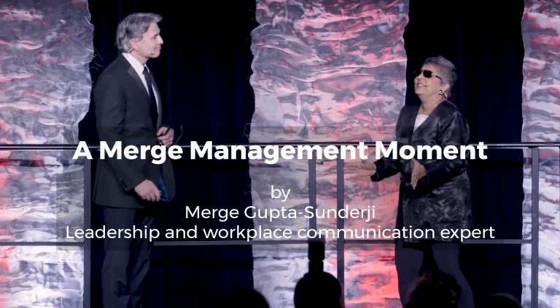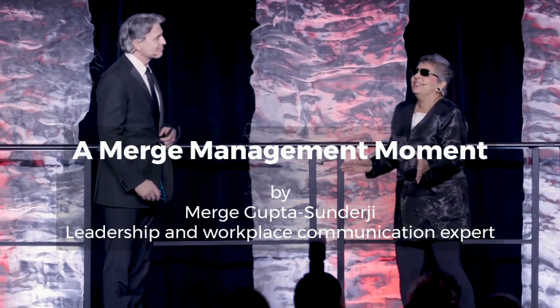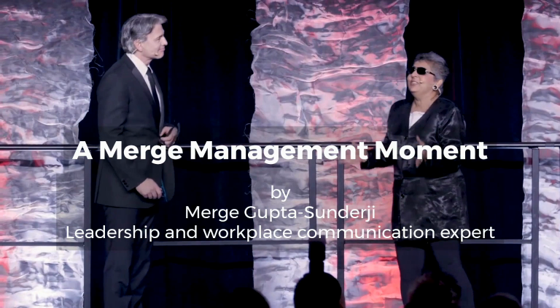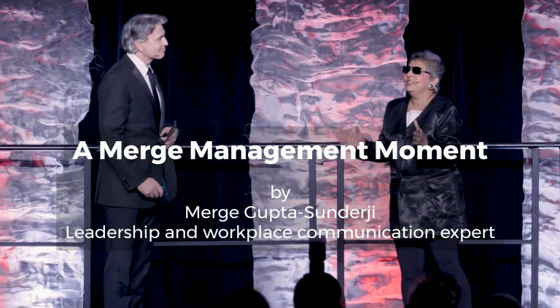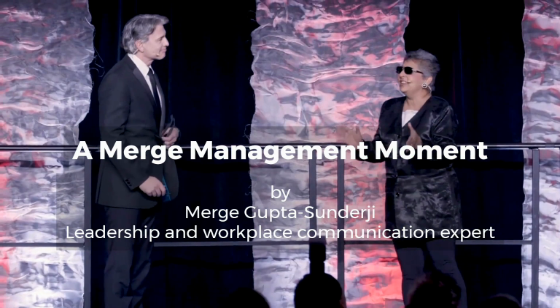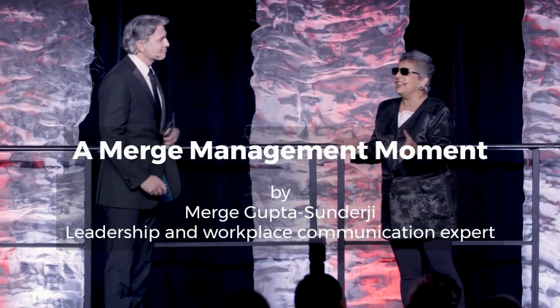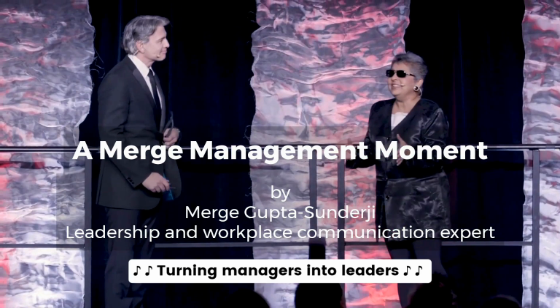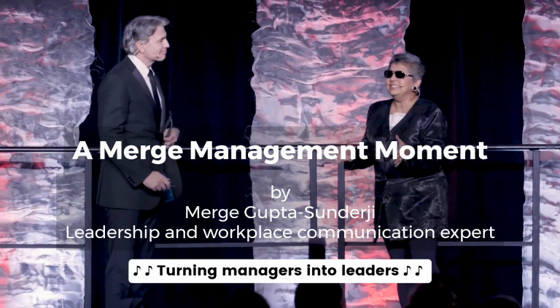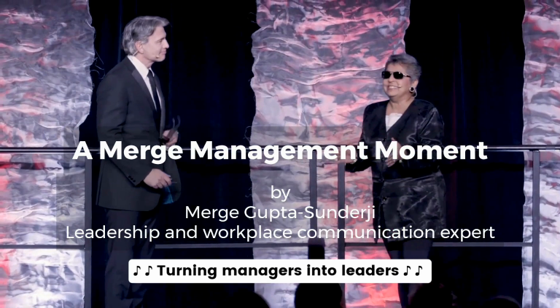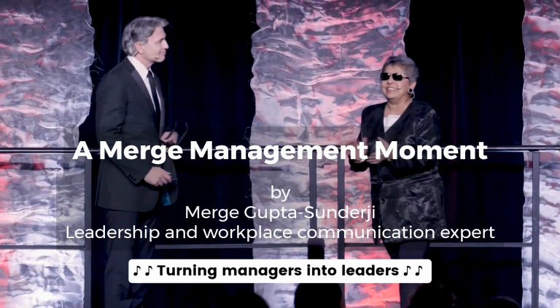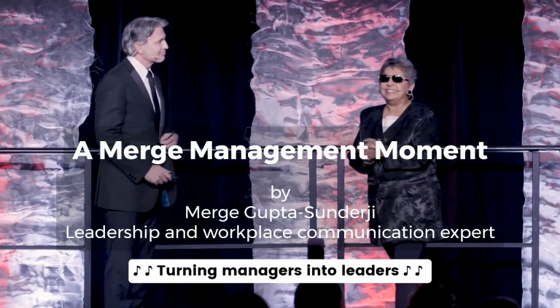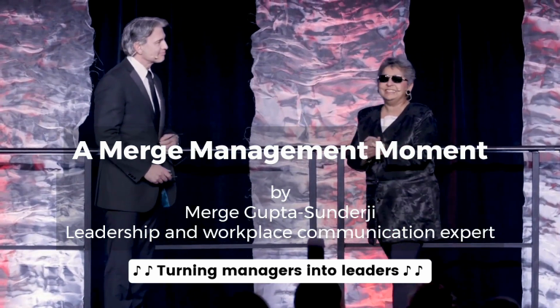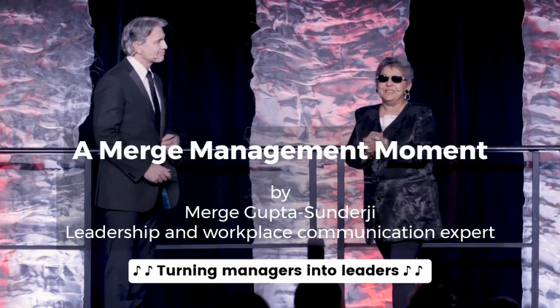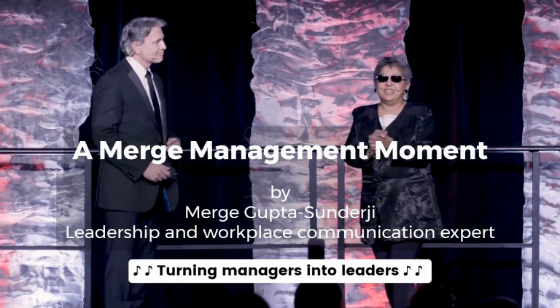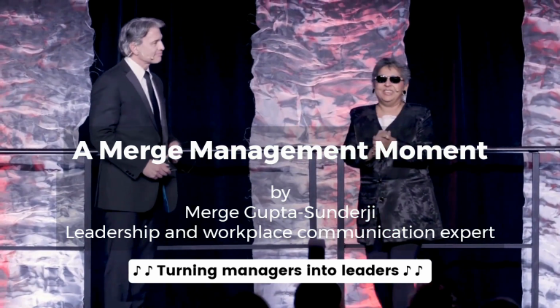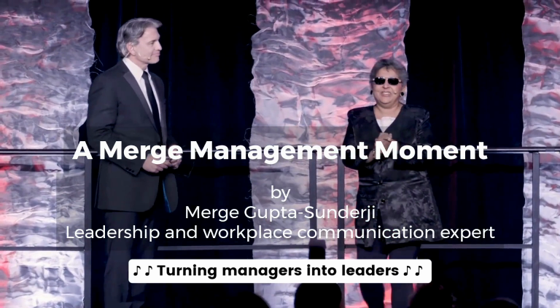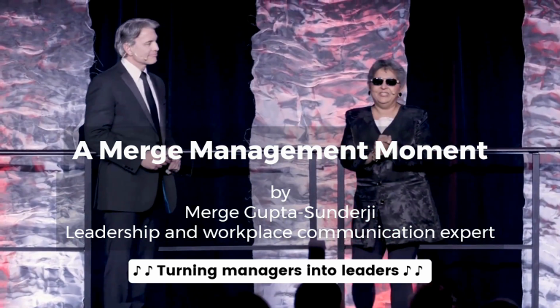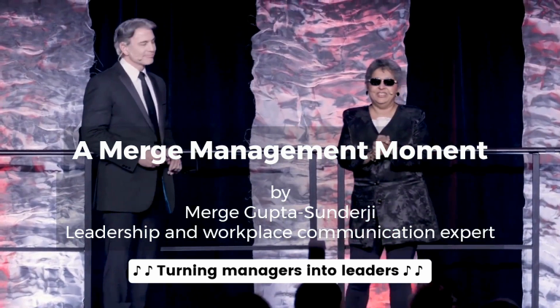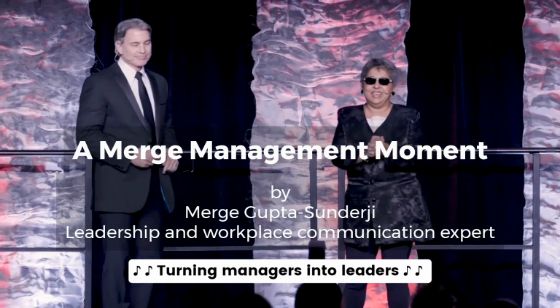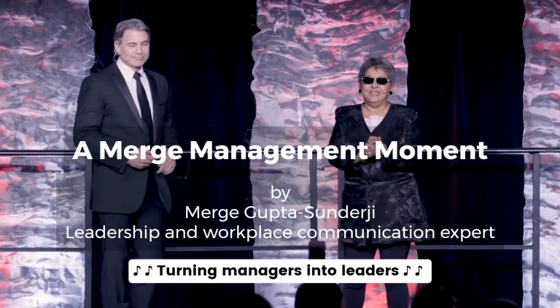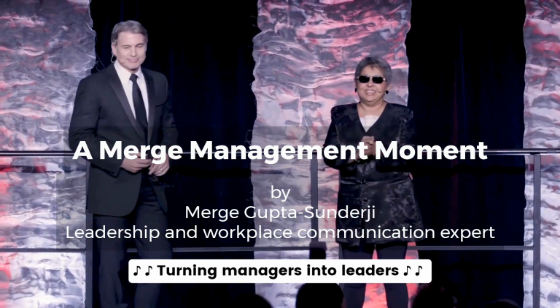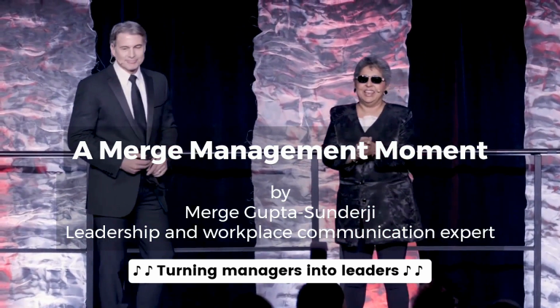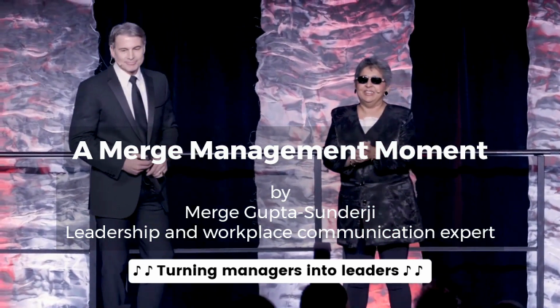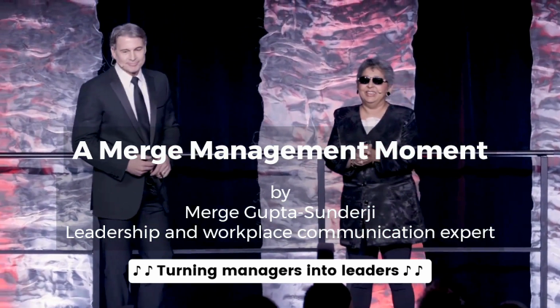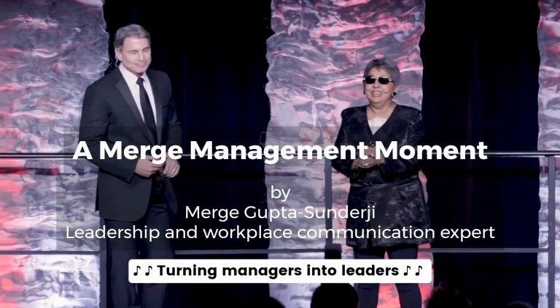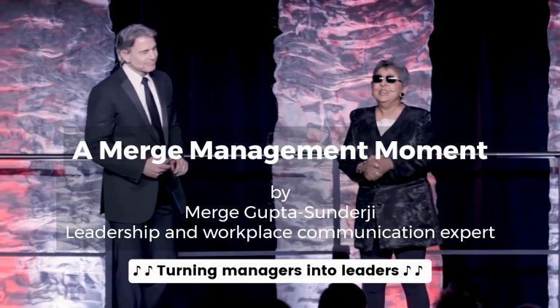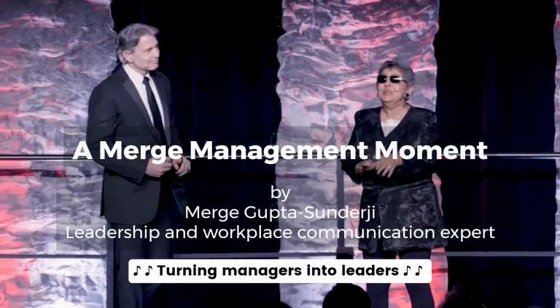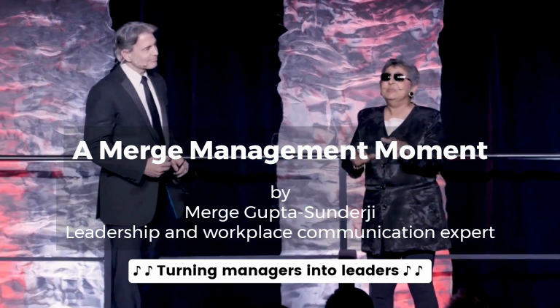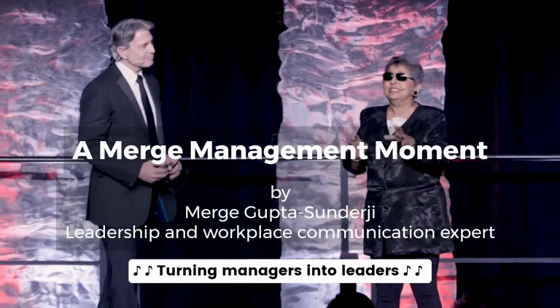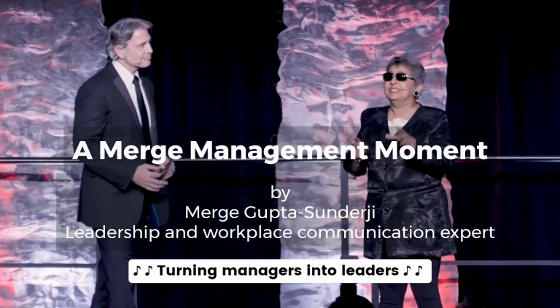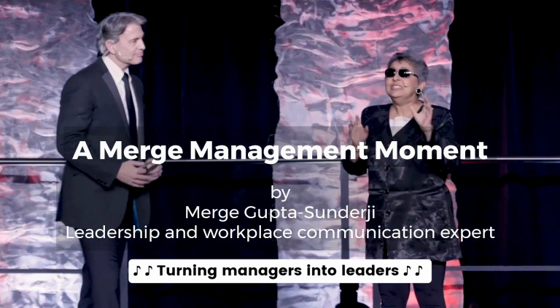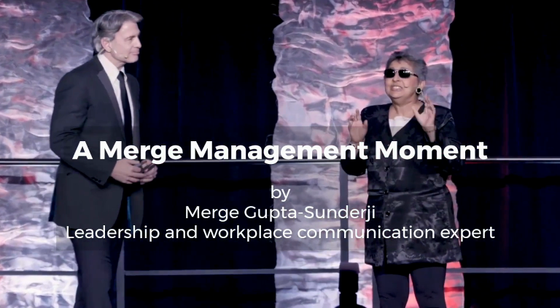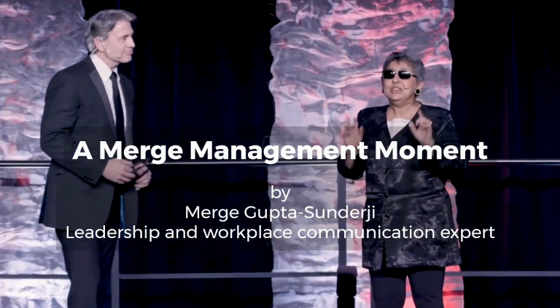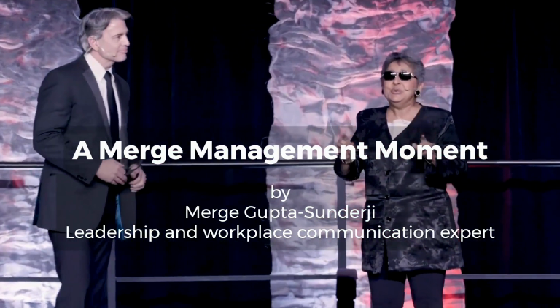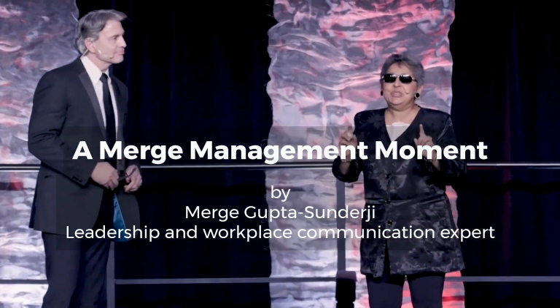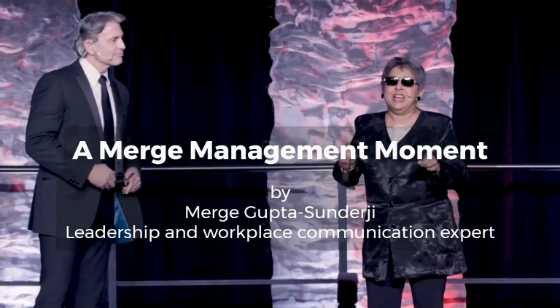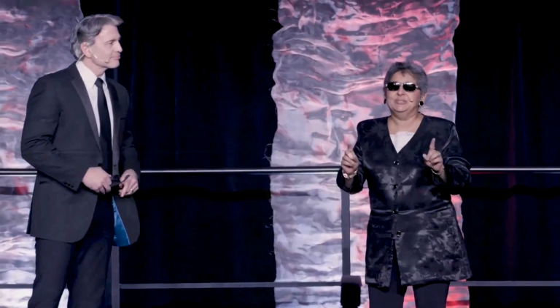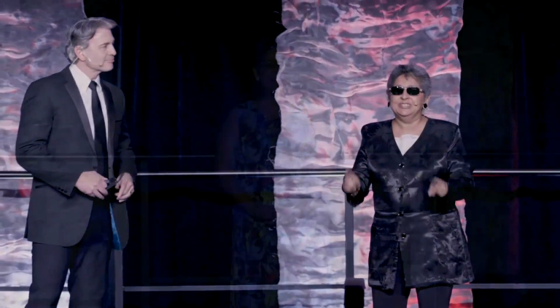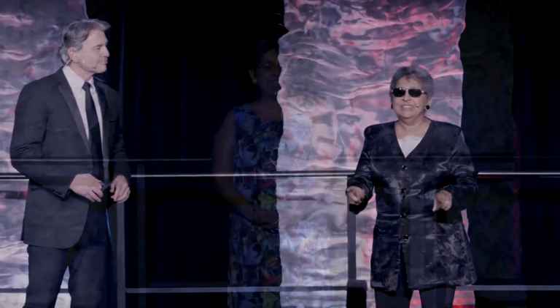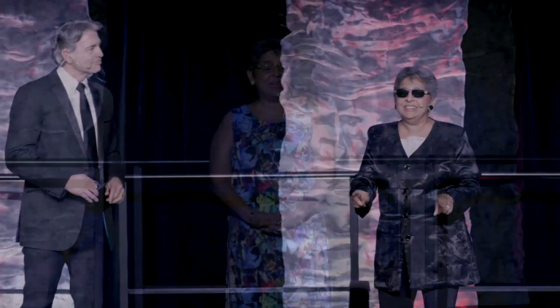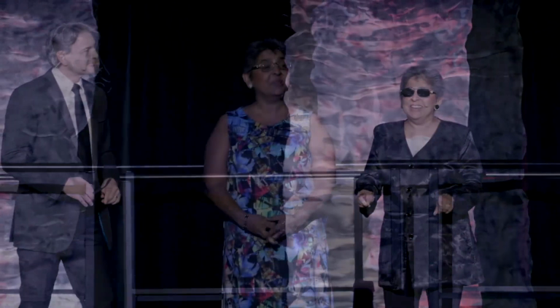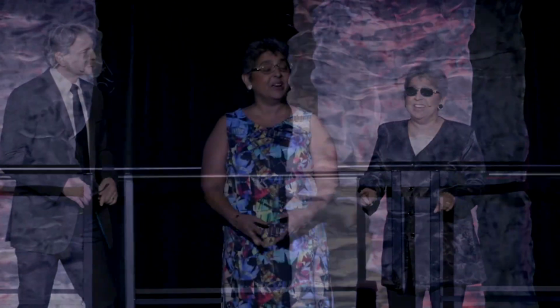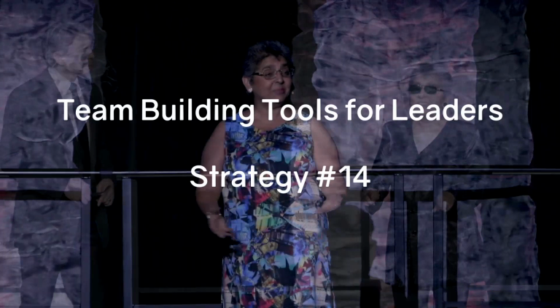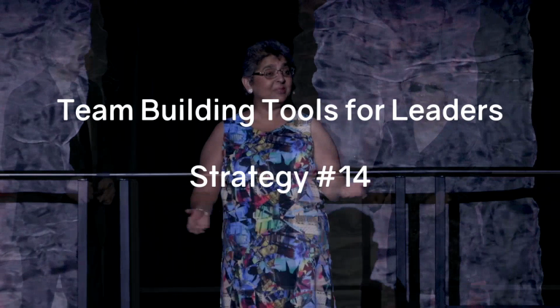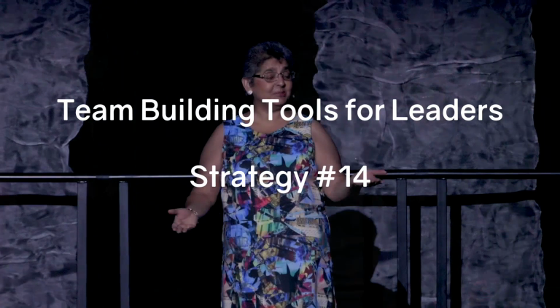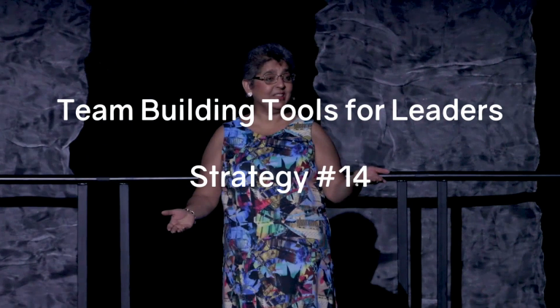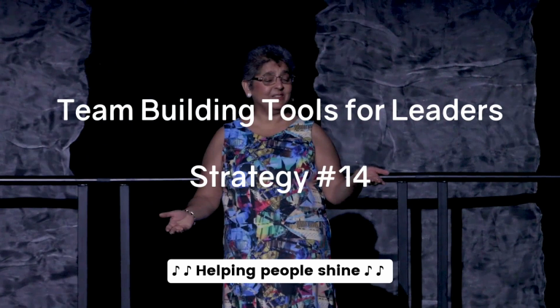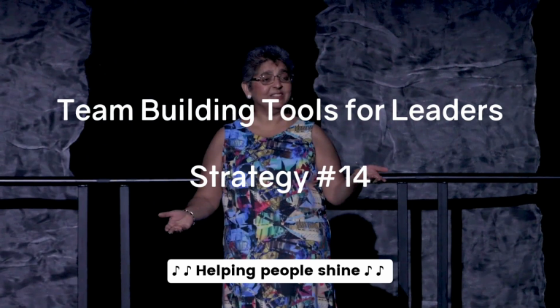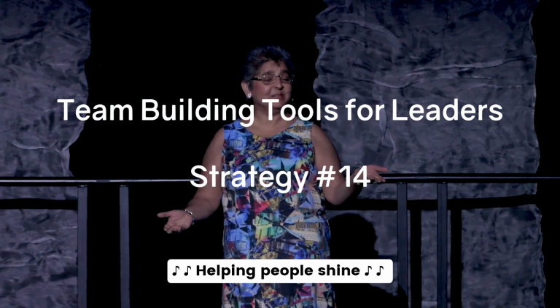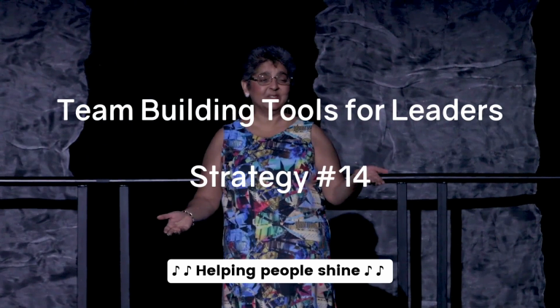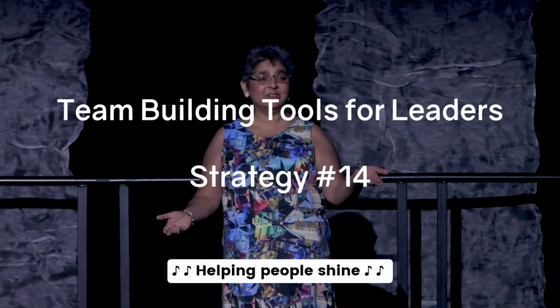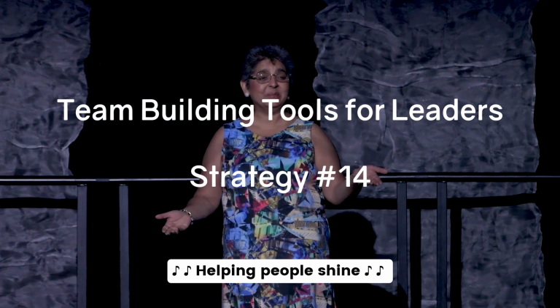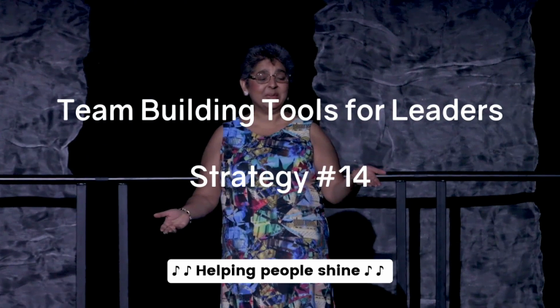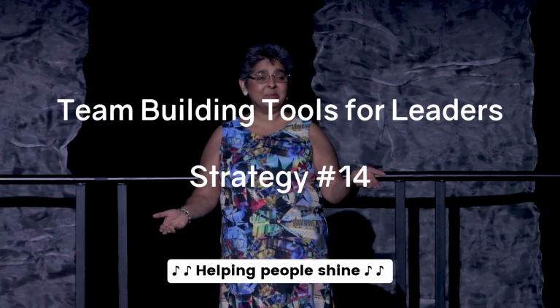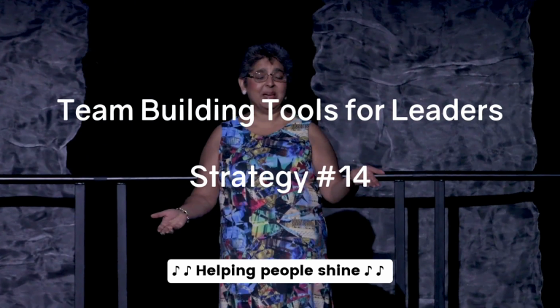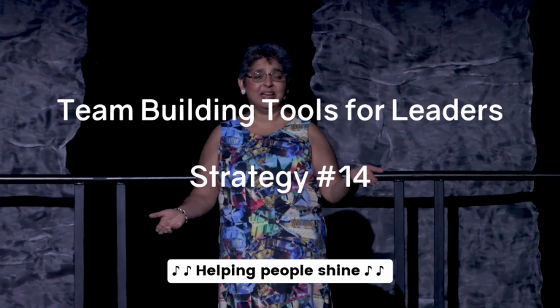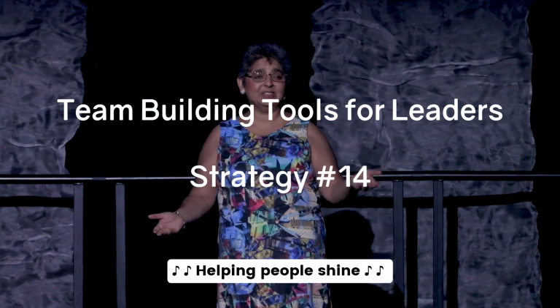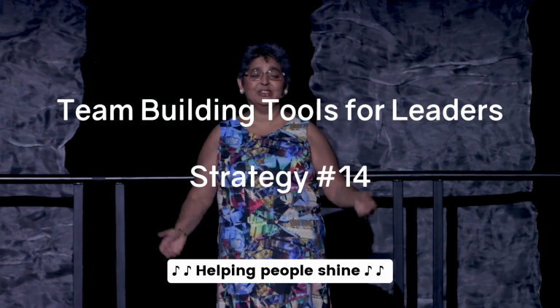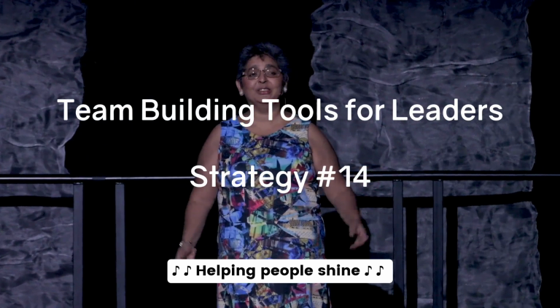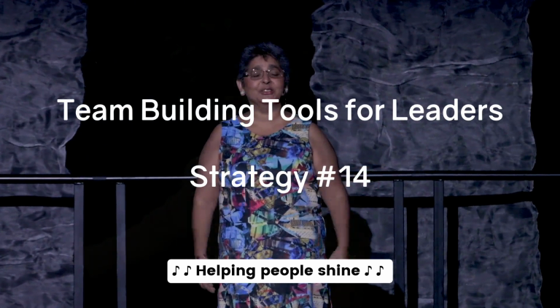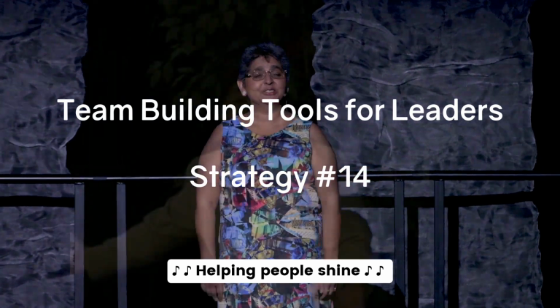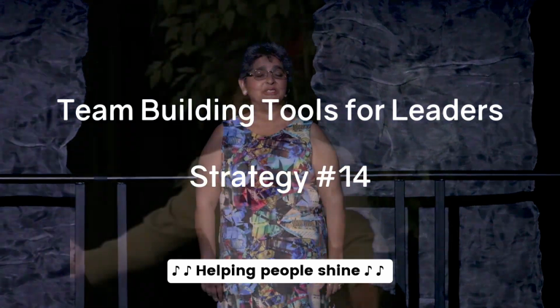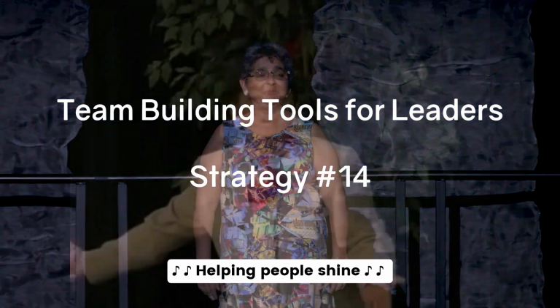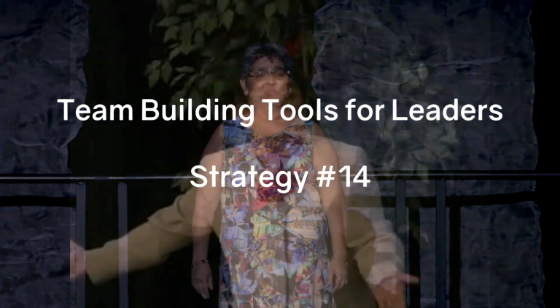Returning managers into leaders, helping people shine.